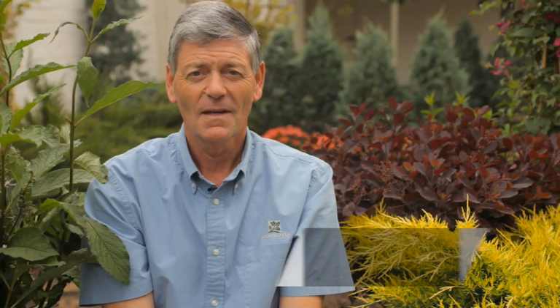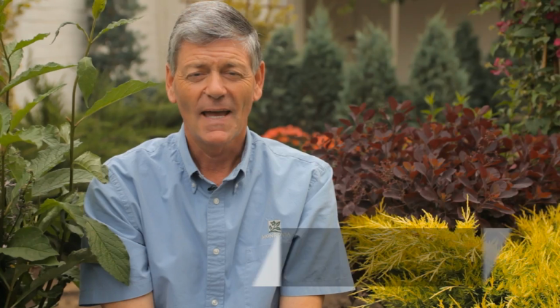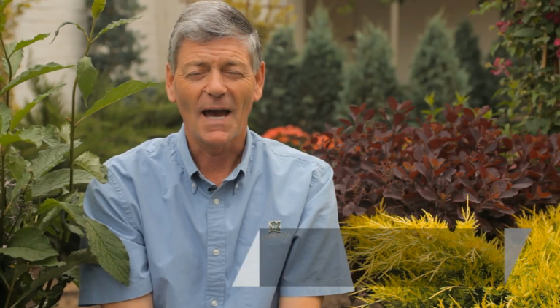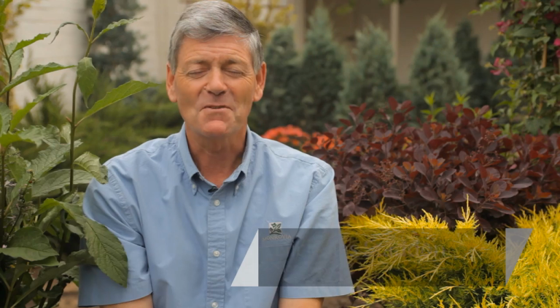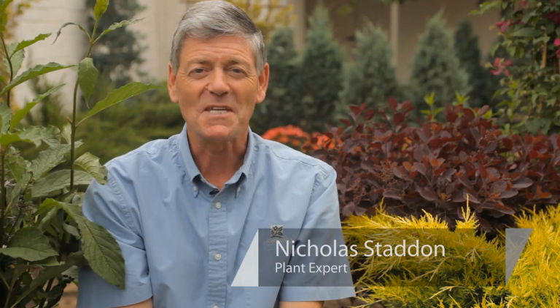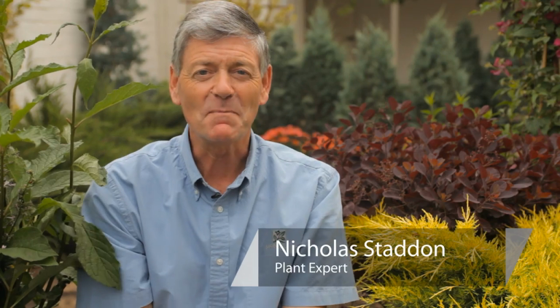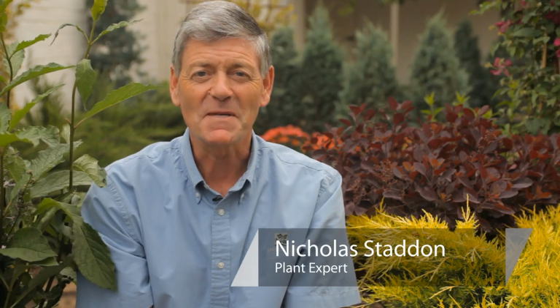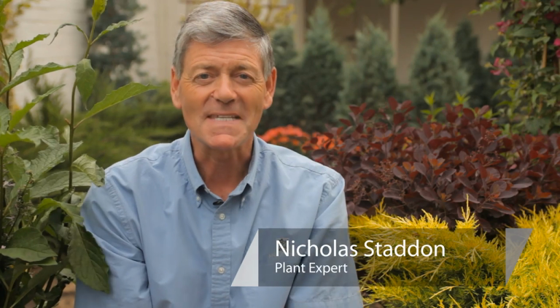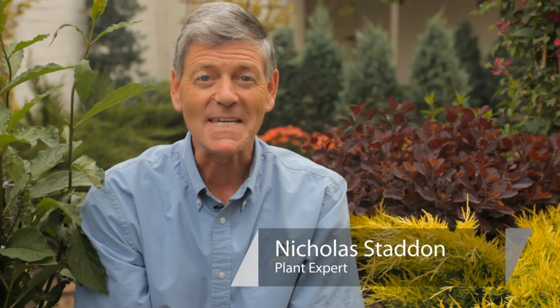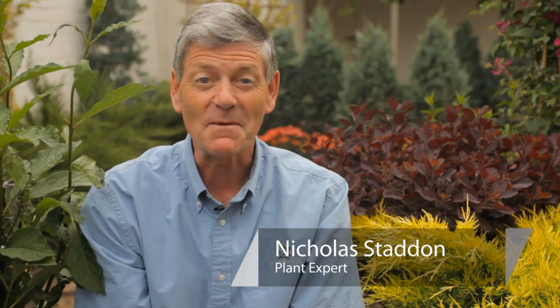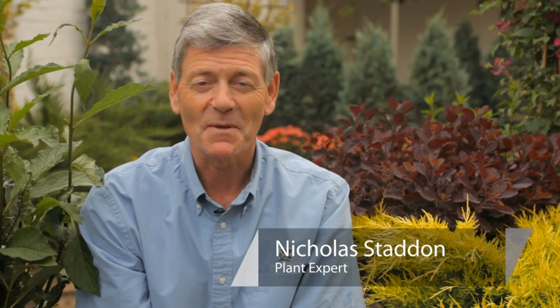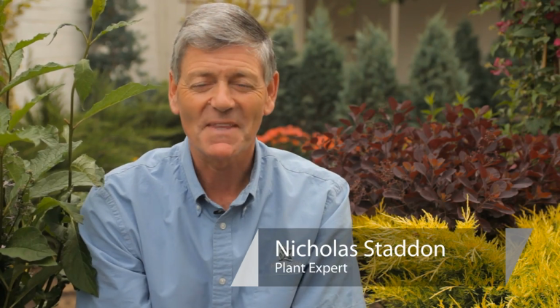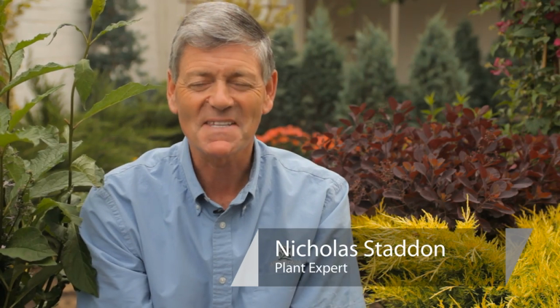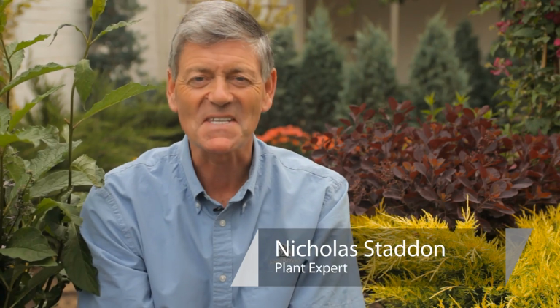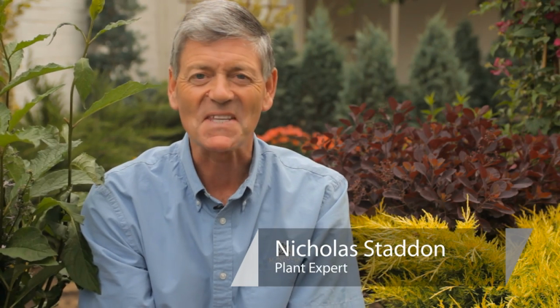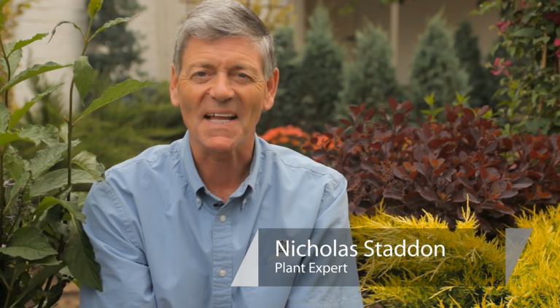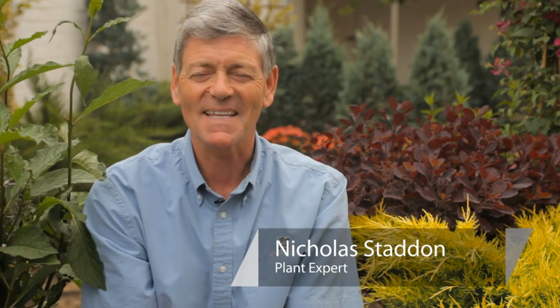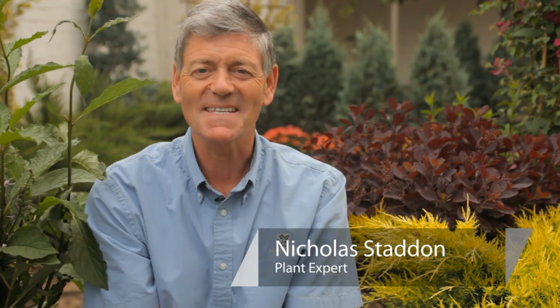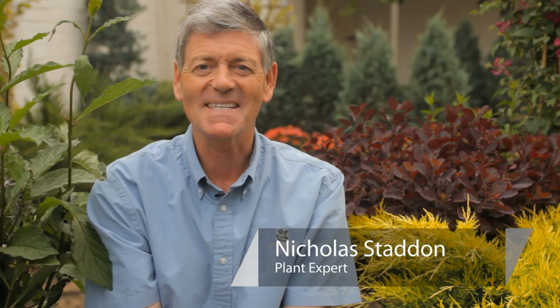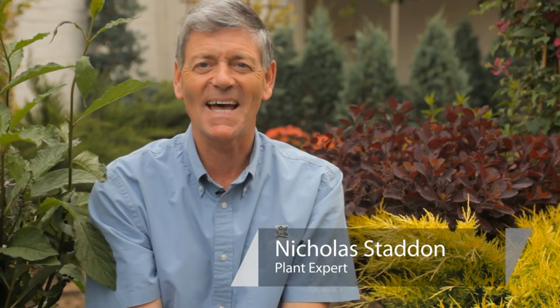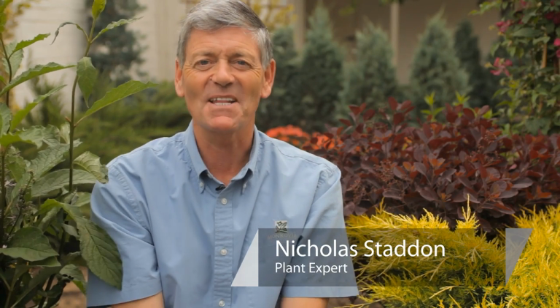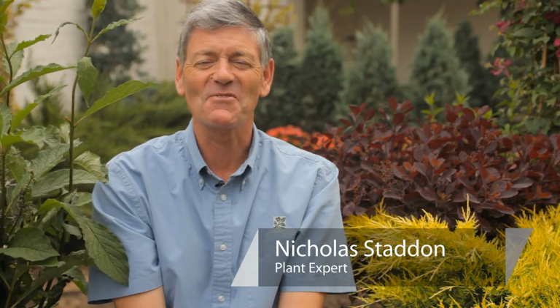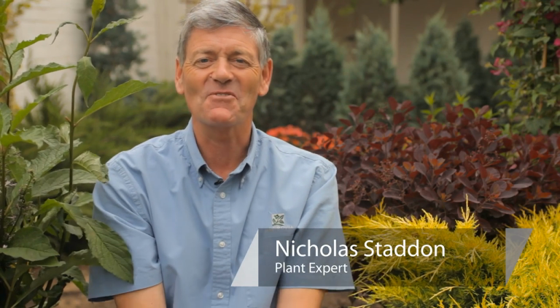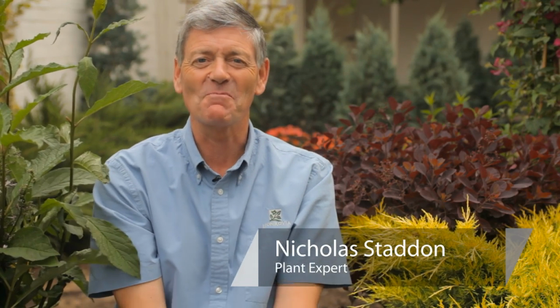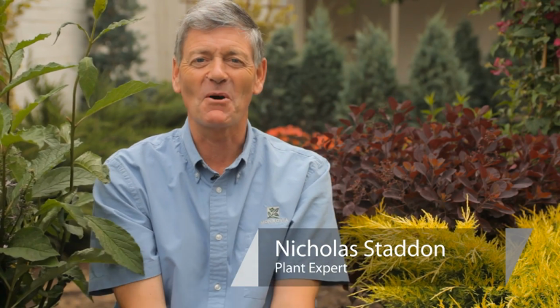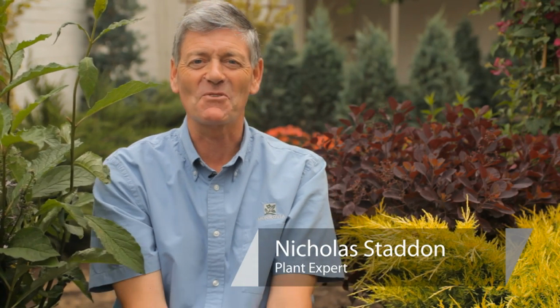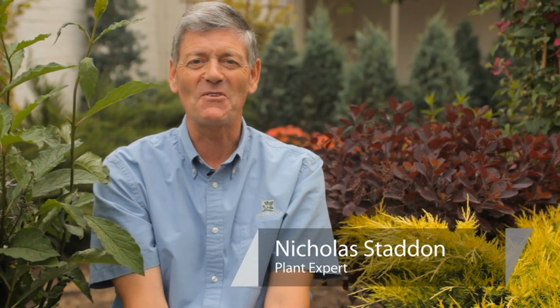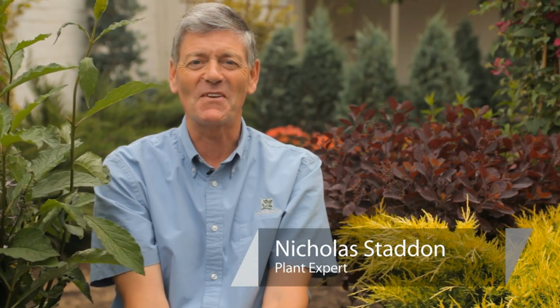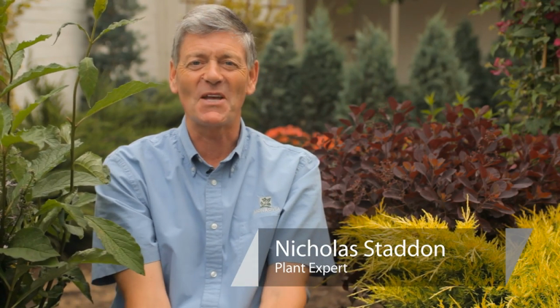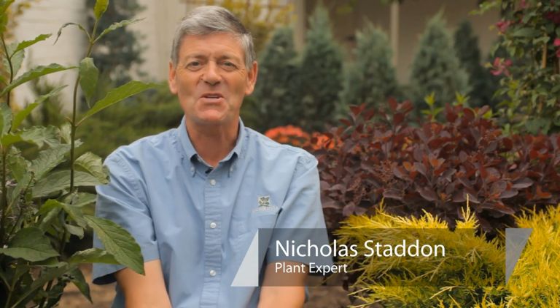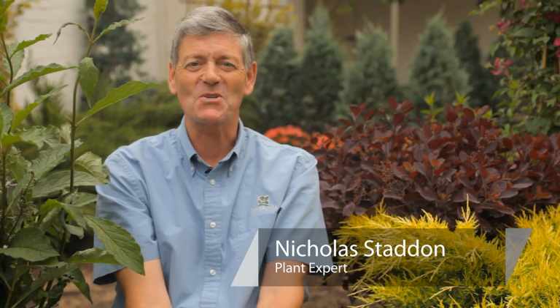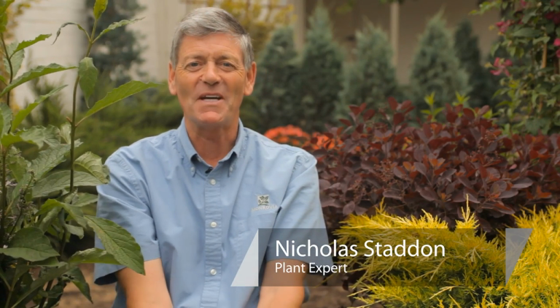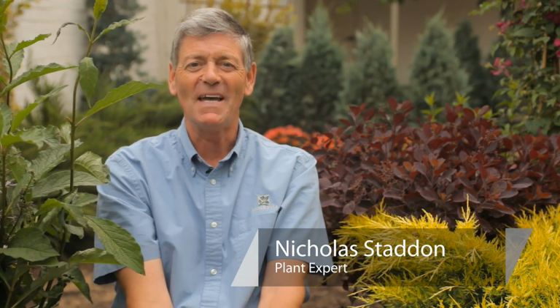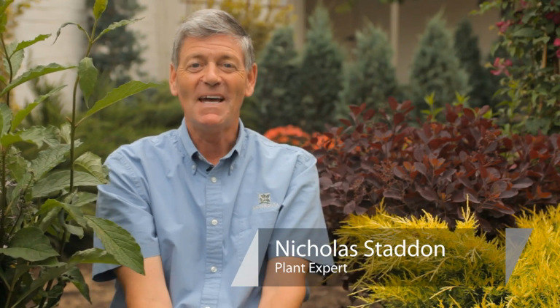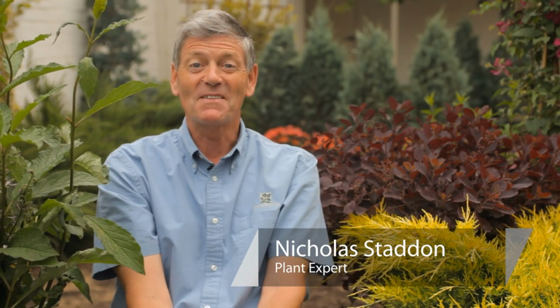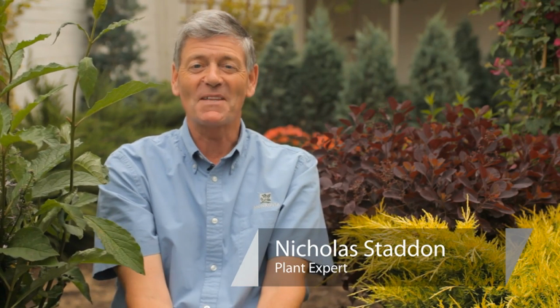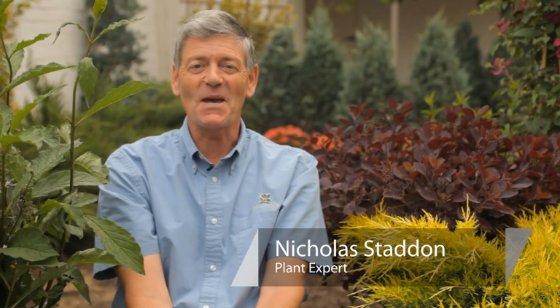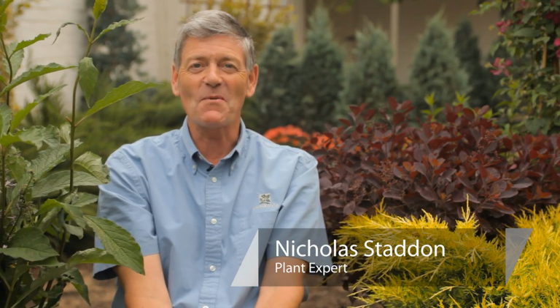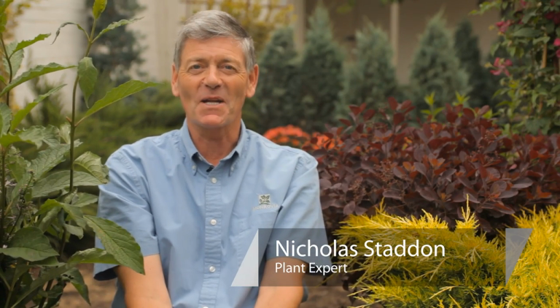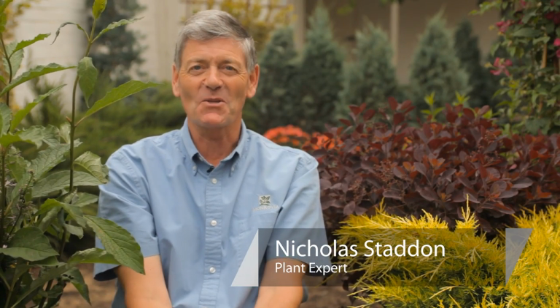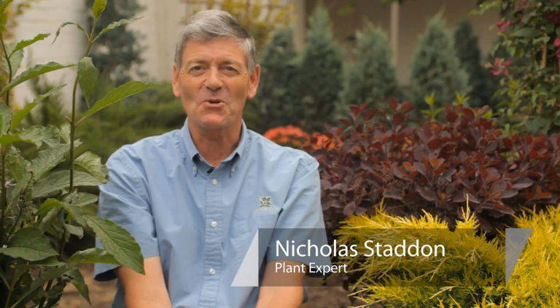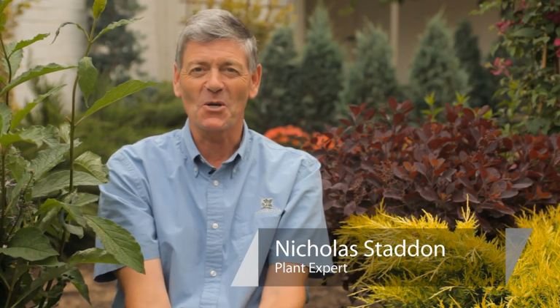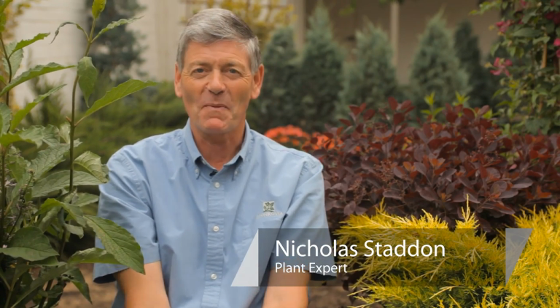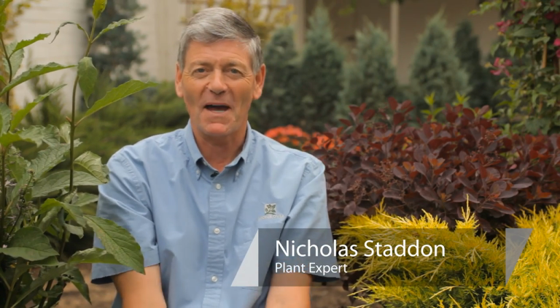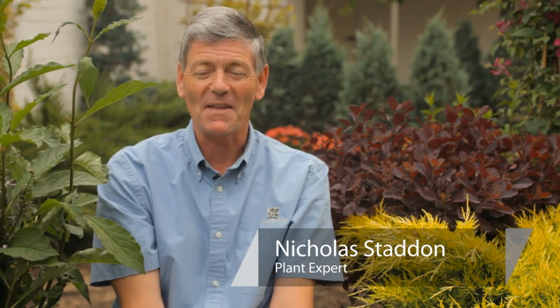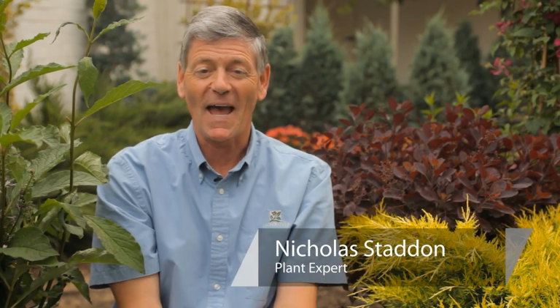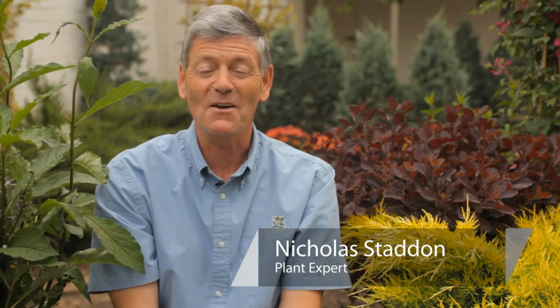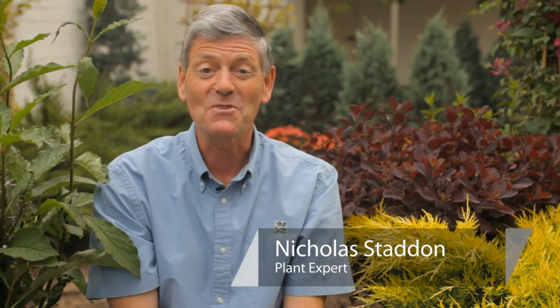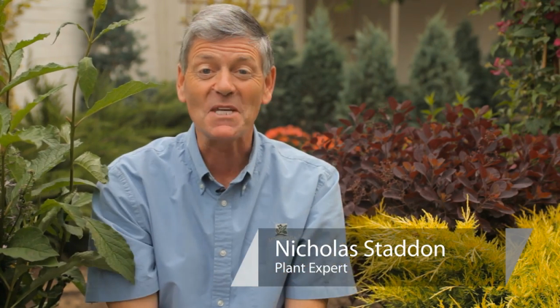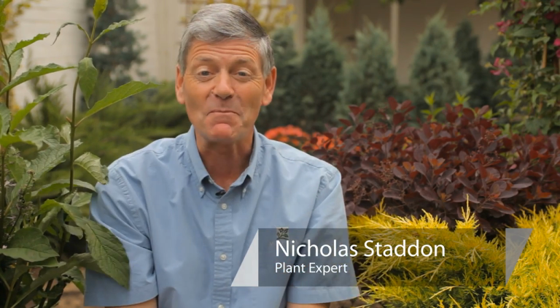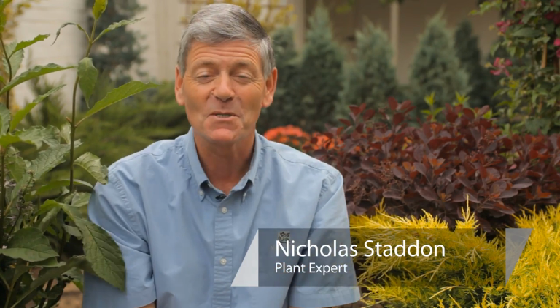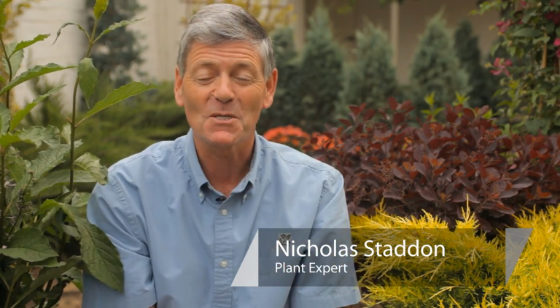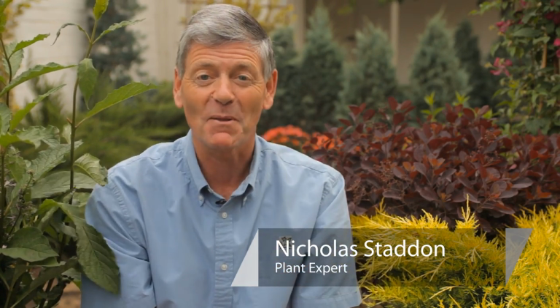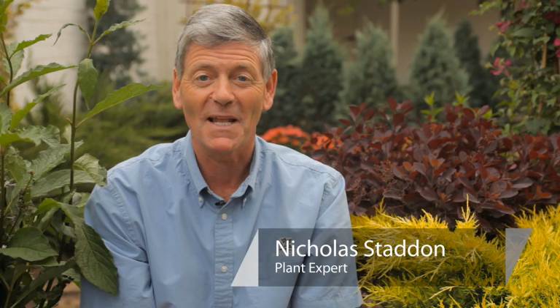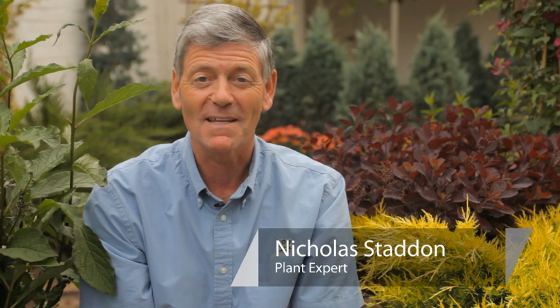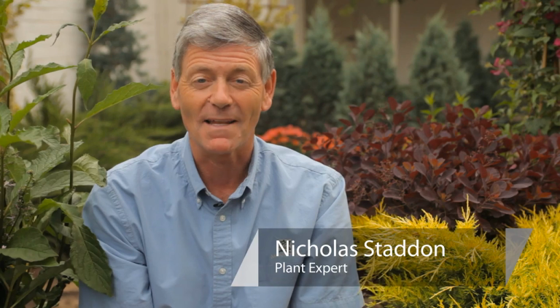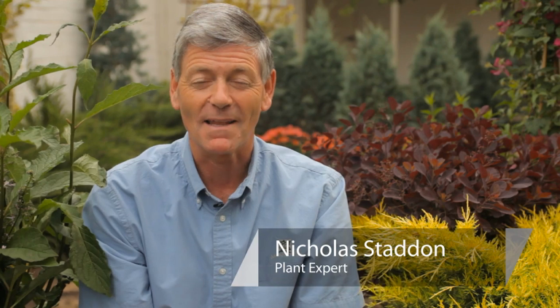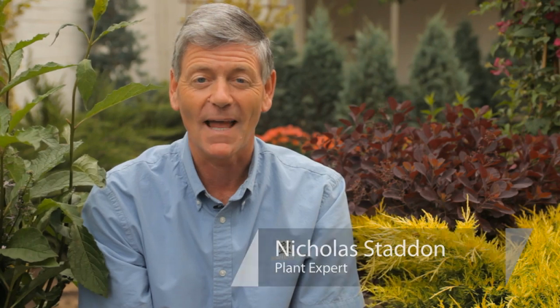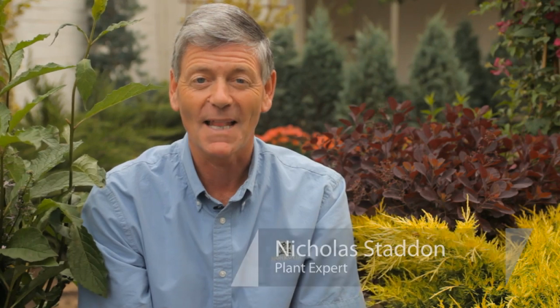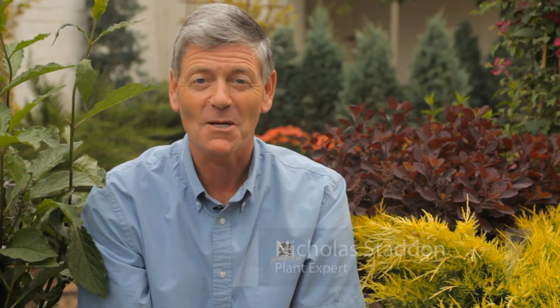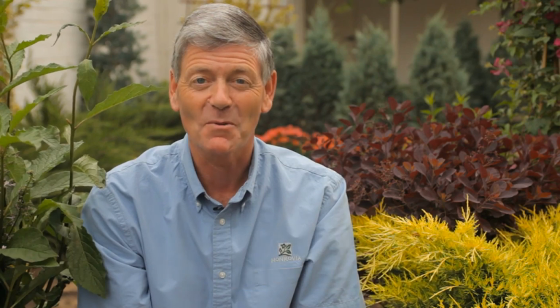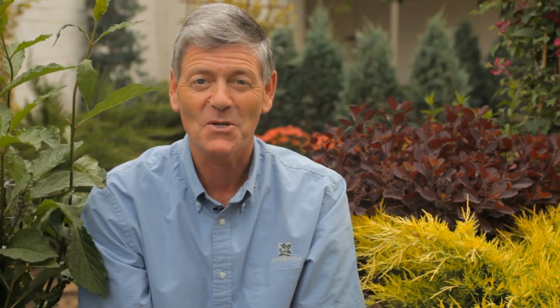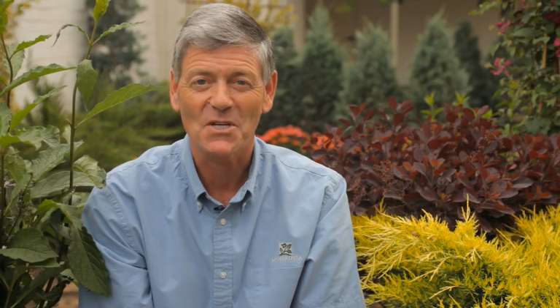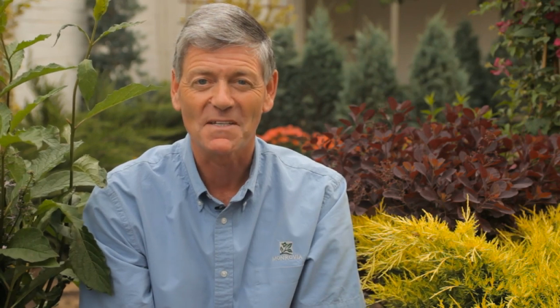How deep is deep? This is Nicholas Stadden from Monrovia Nursery. Today we're going to talk about how deep to plant lilac bushes.